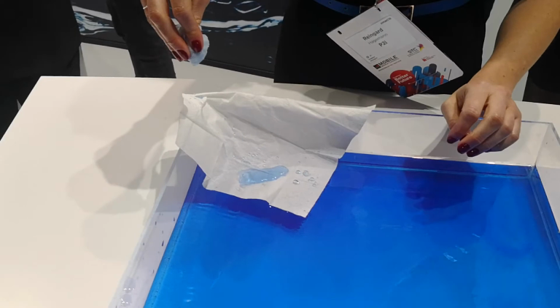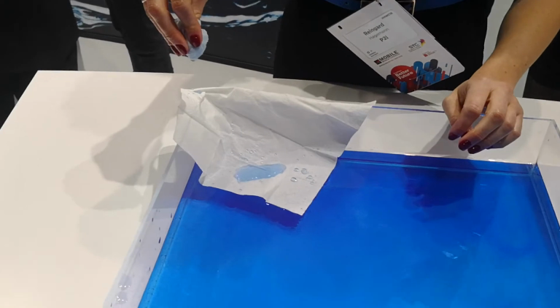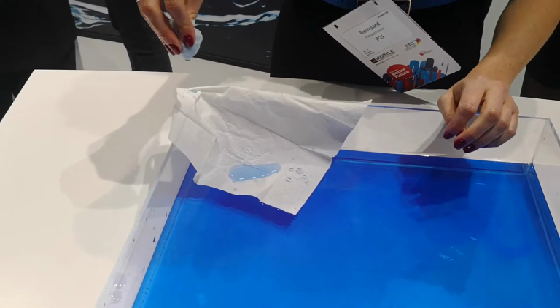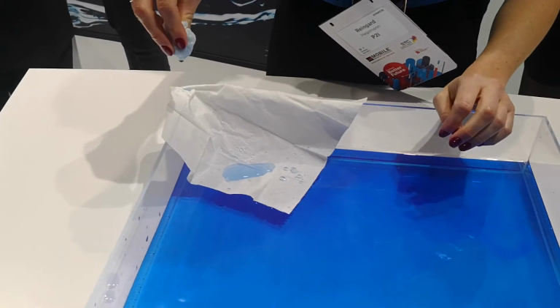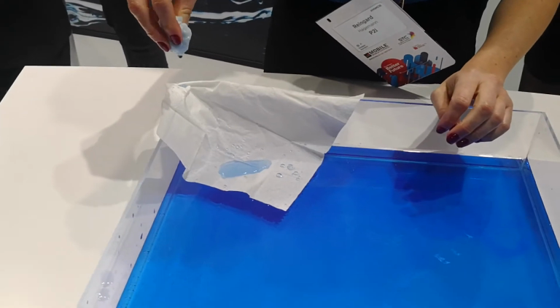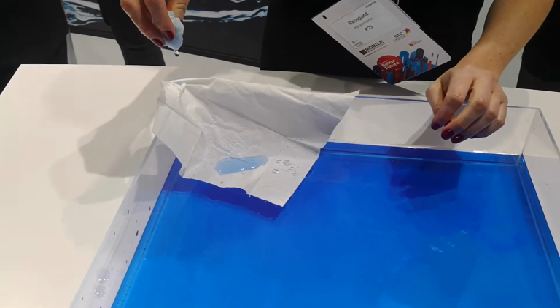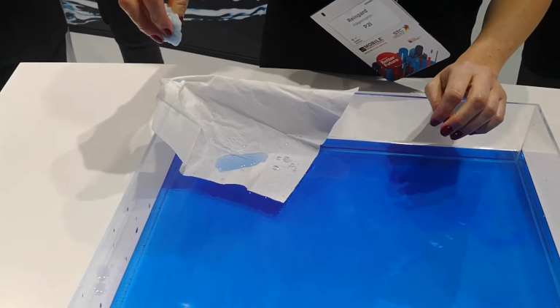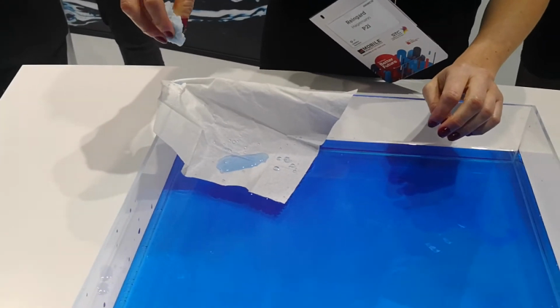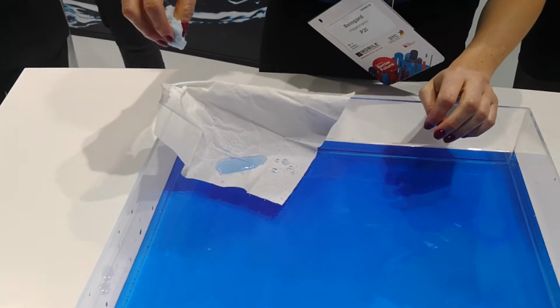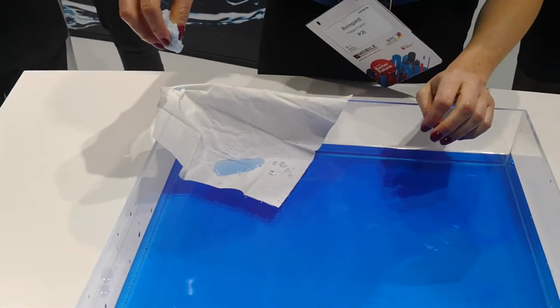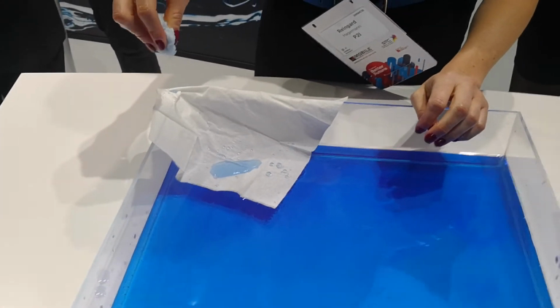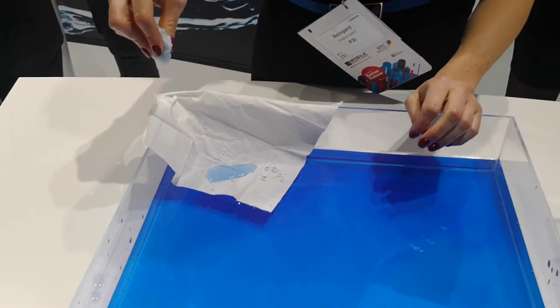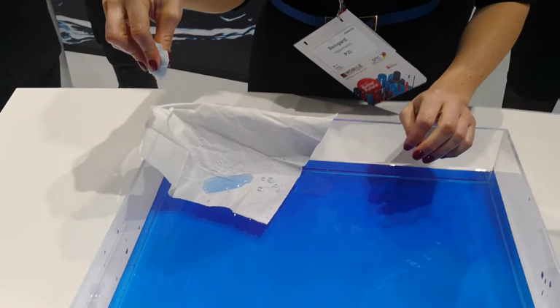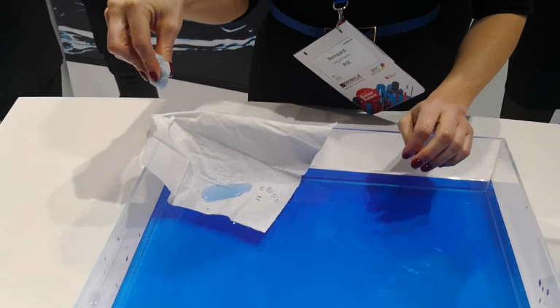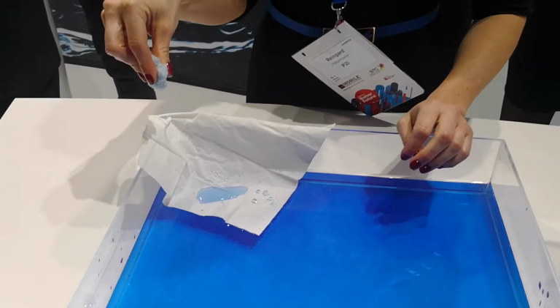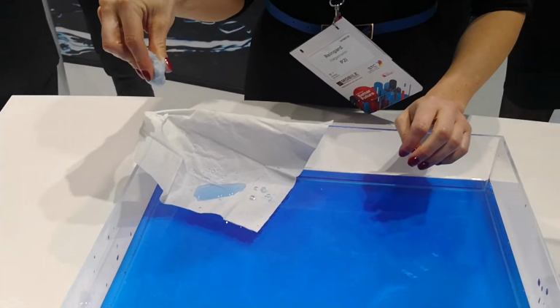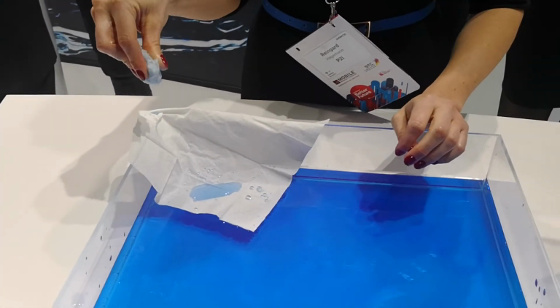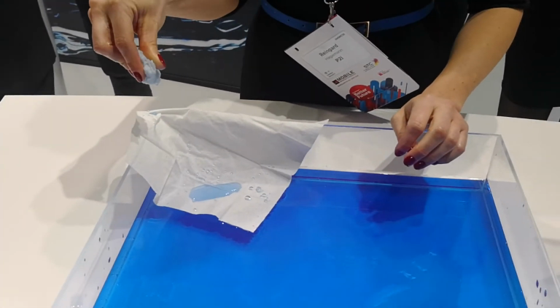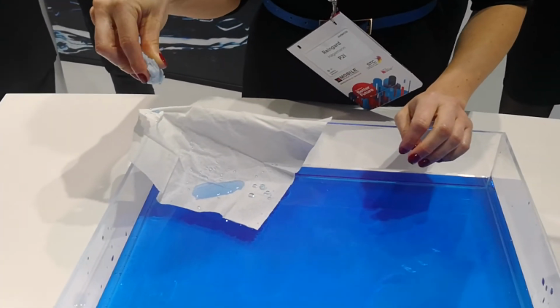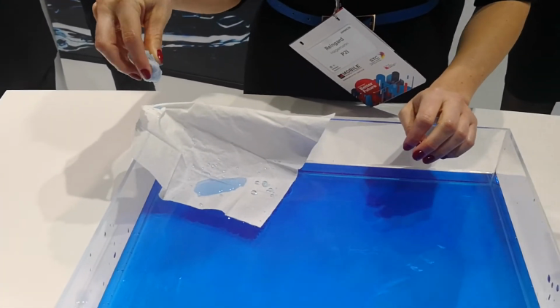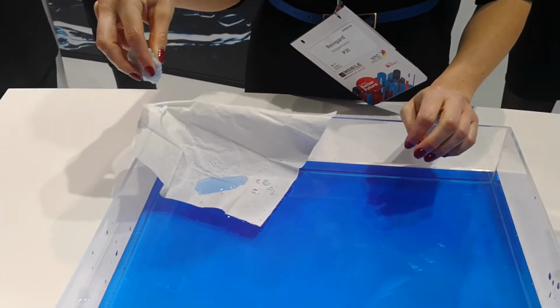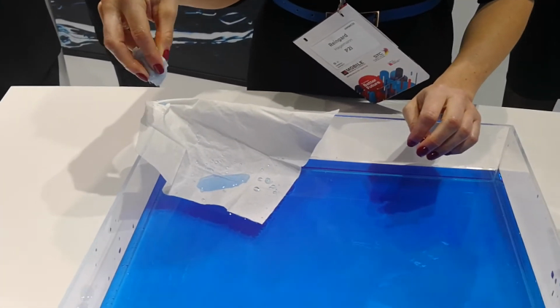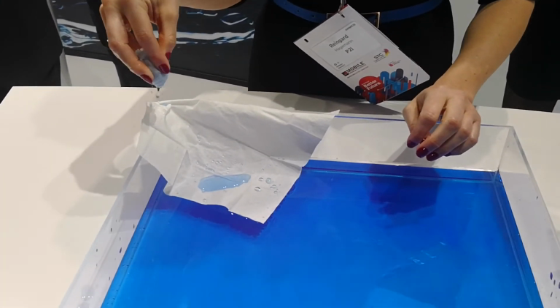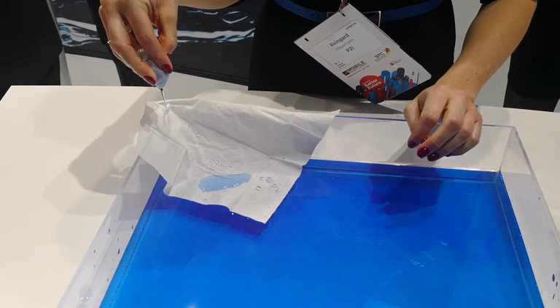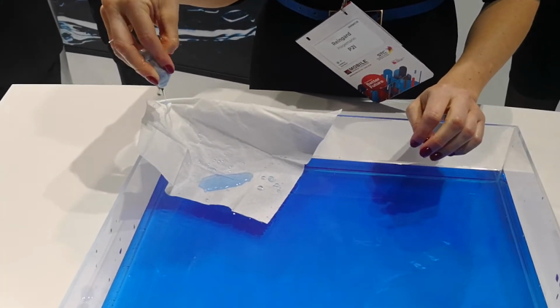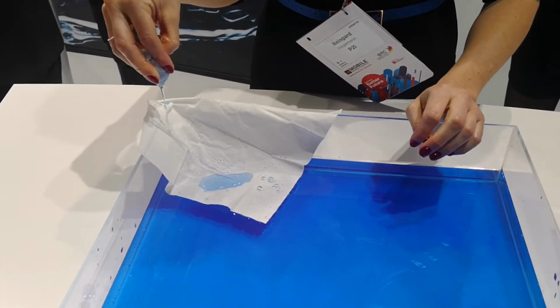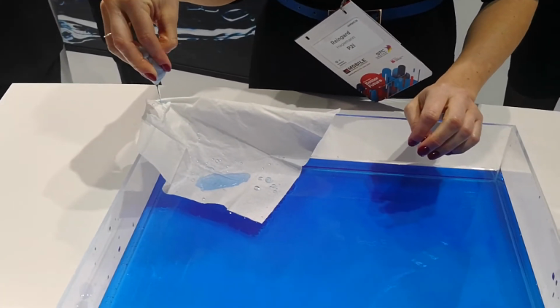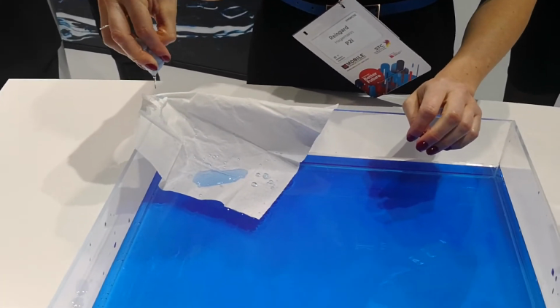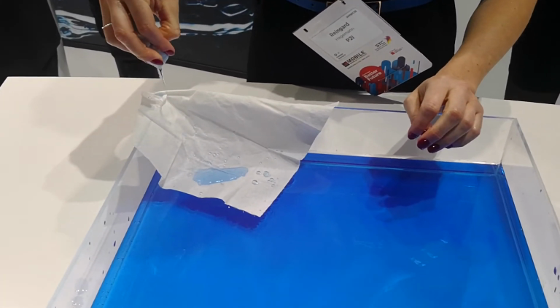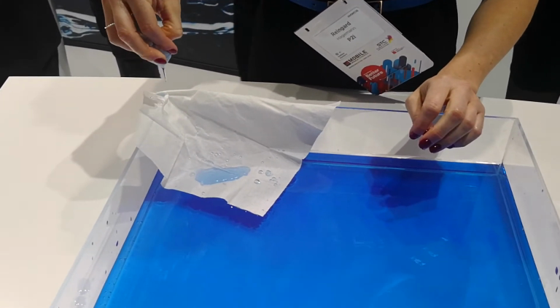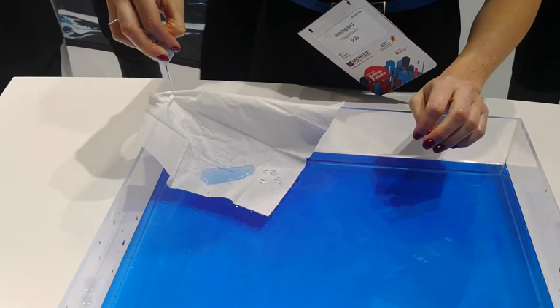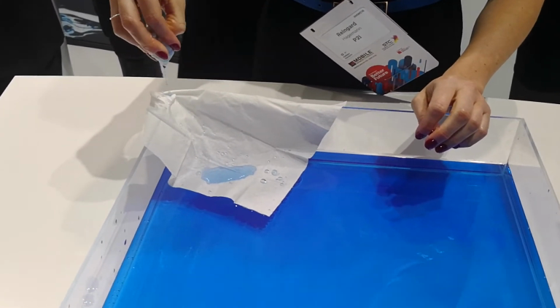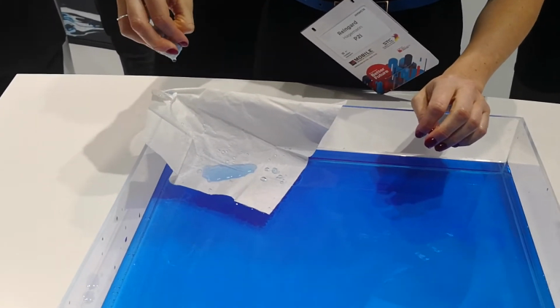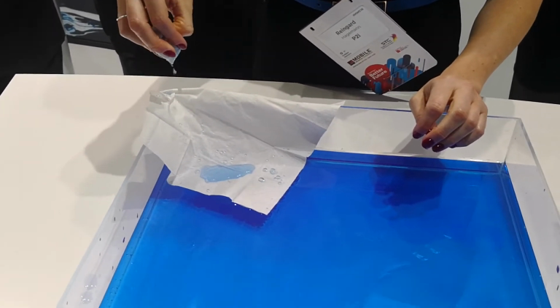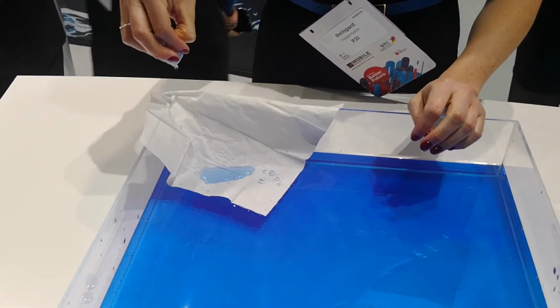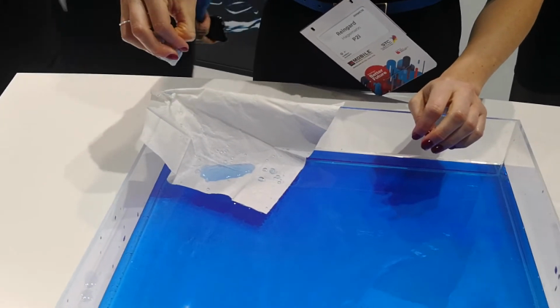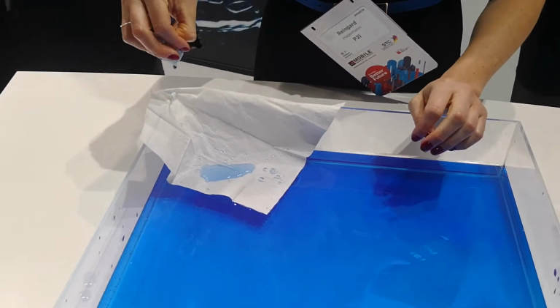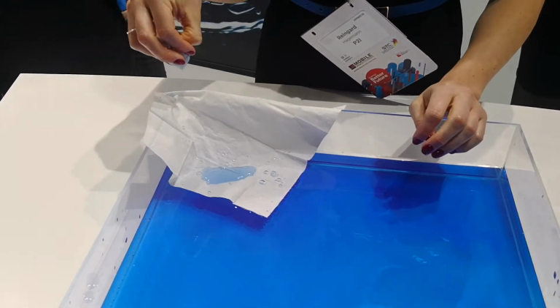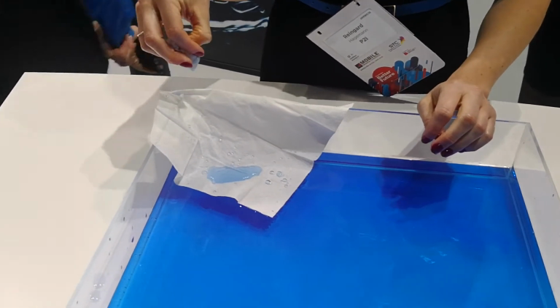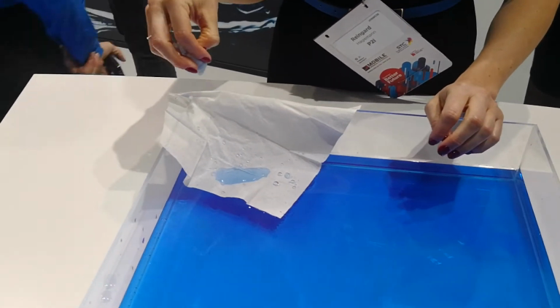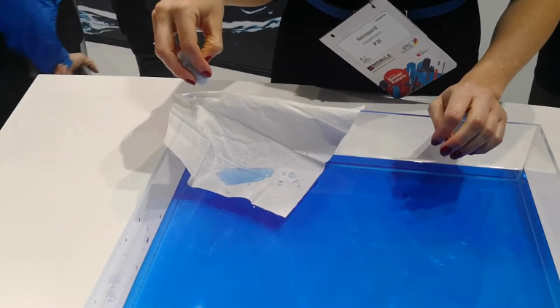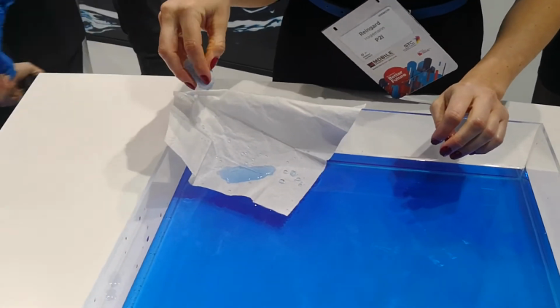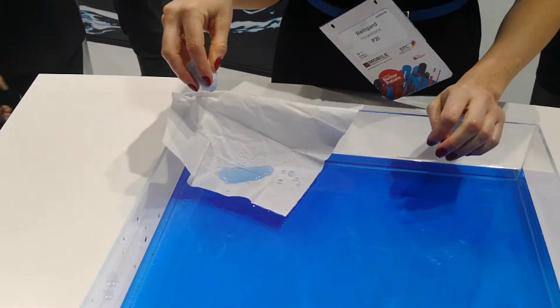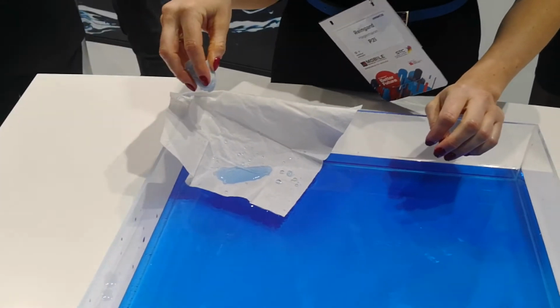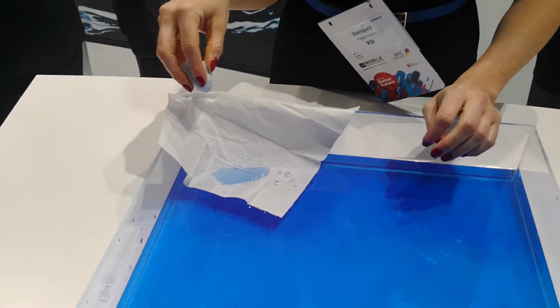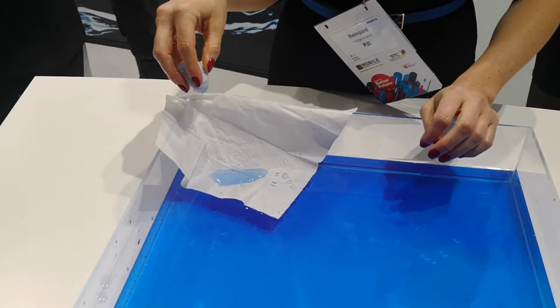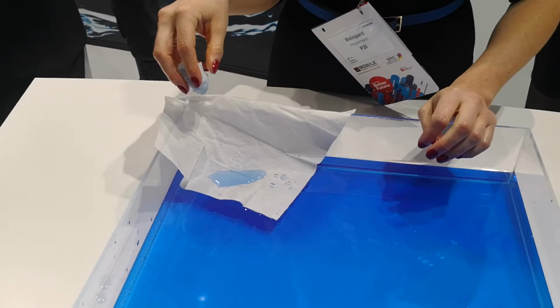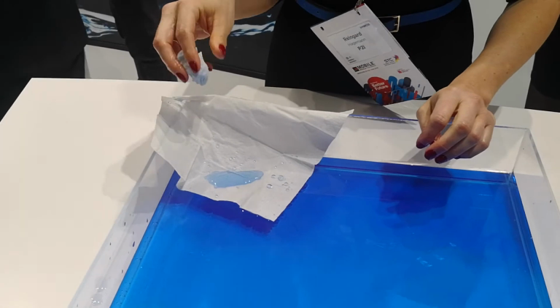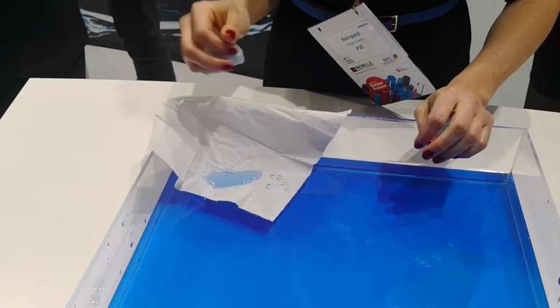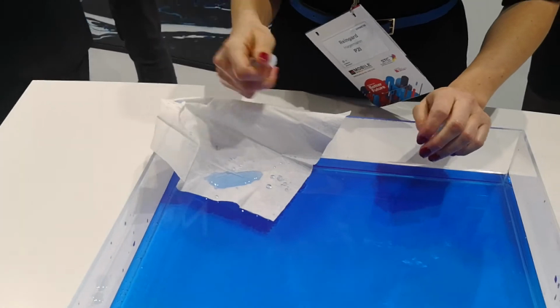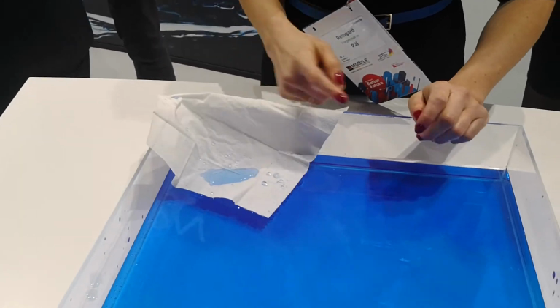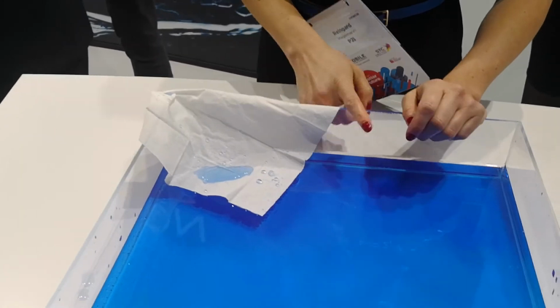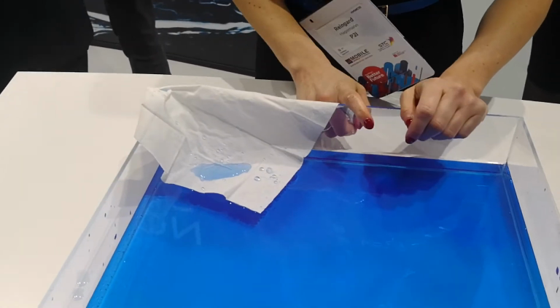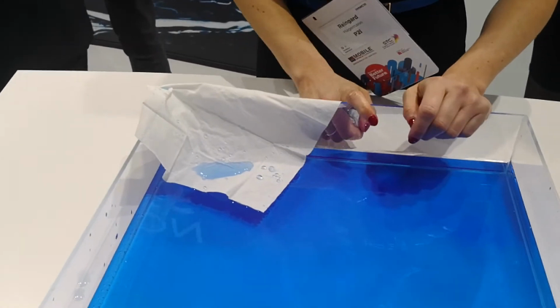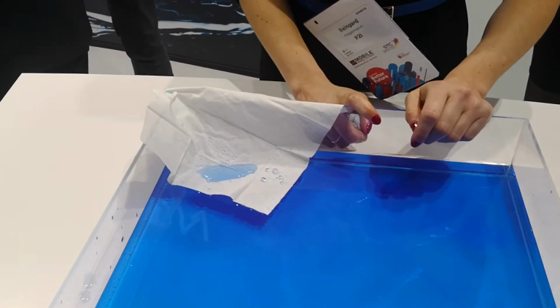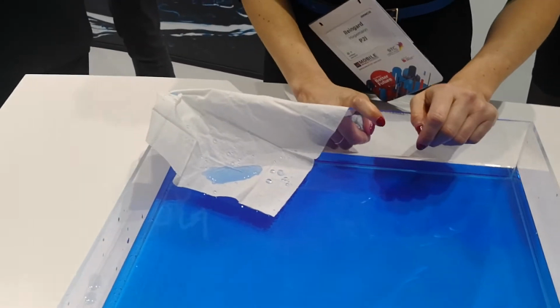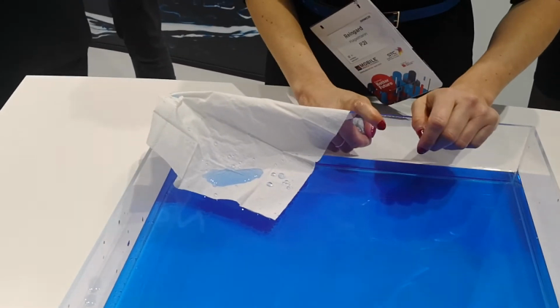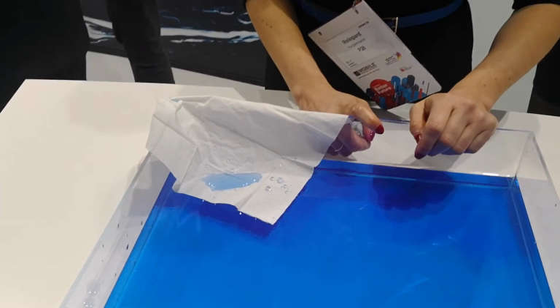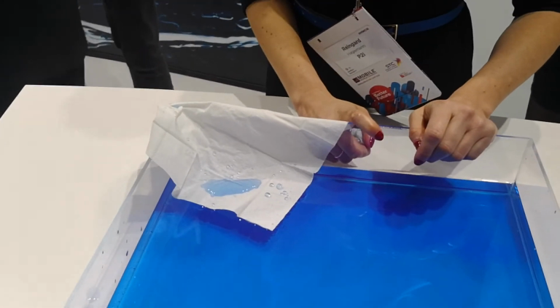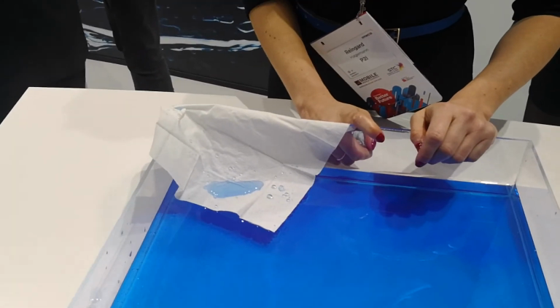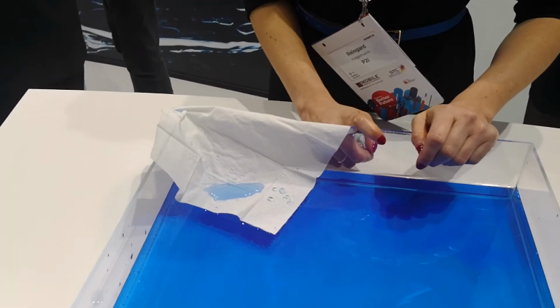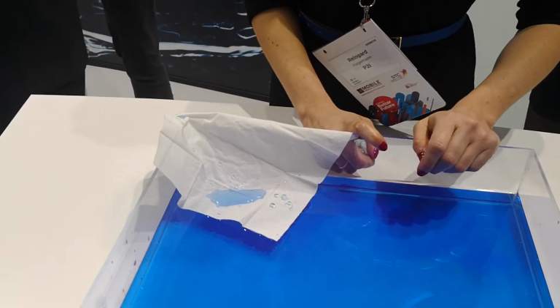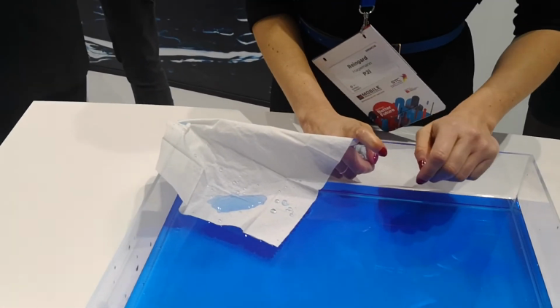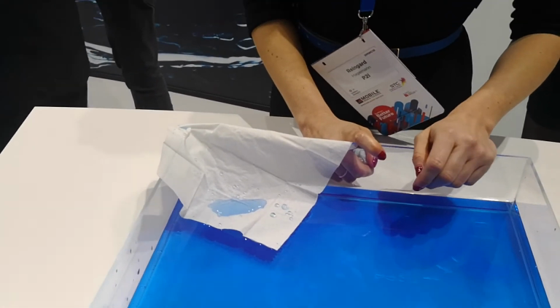That's been a quick look at P2i, a unique offering in the UK for water resistance. I hope you guys enjoyed the video. Please leave a like and subscribe for more. Thank you.